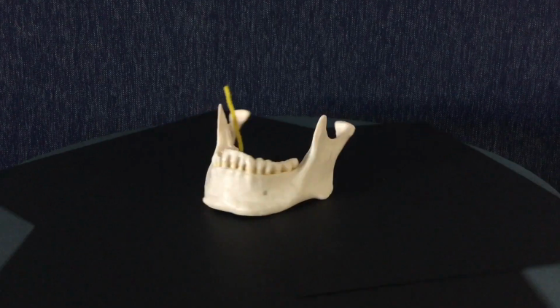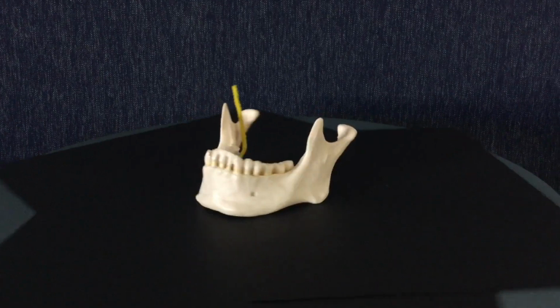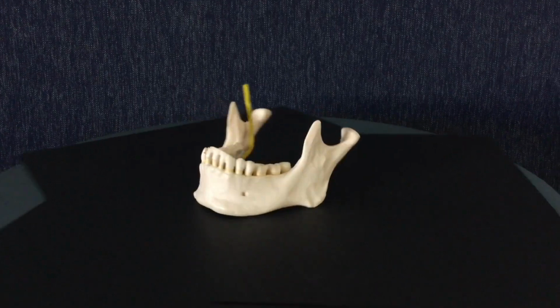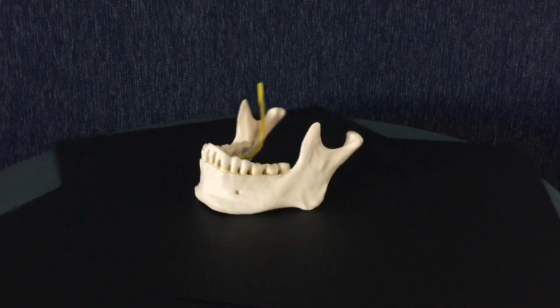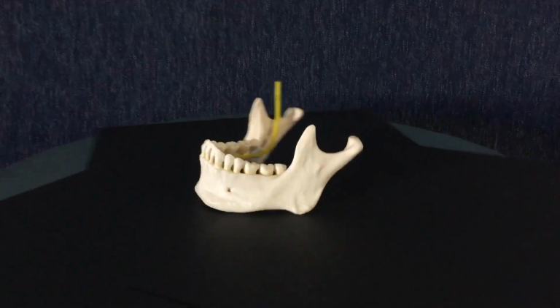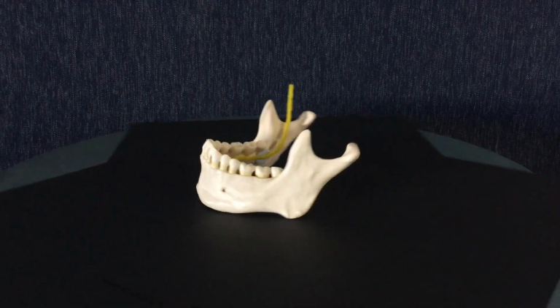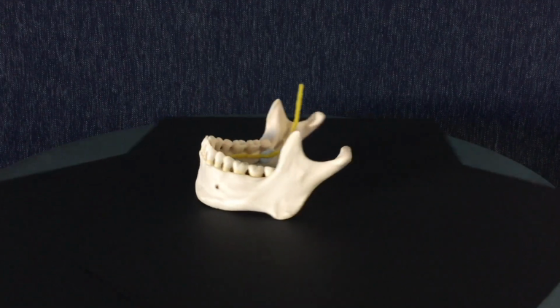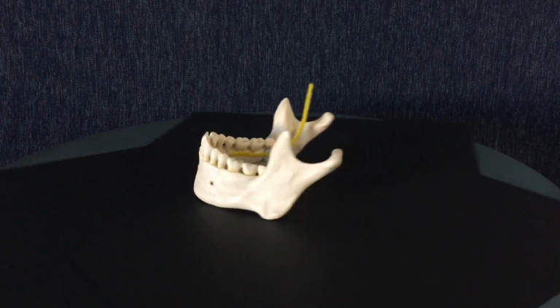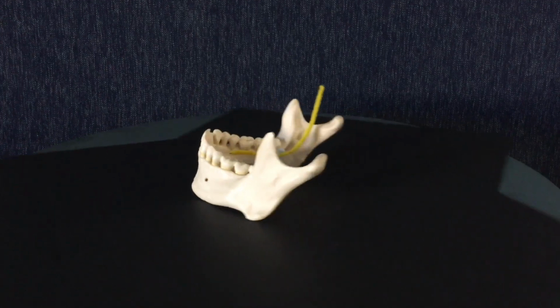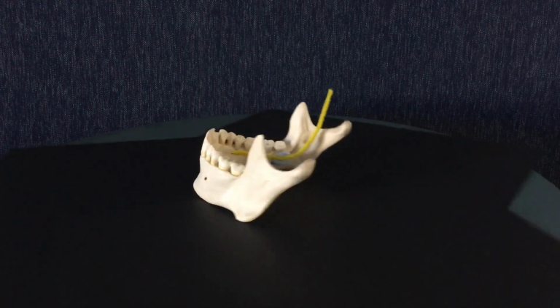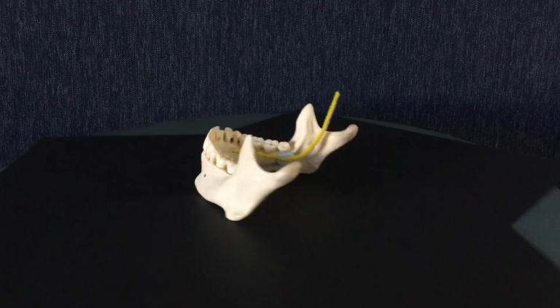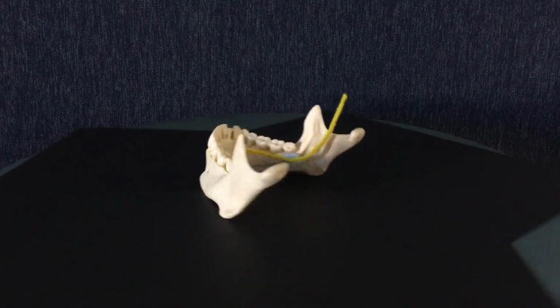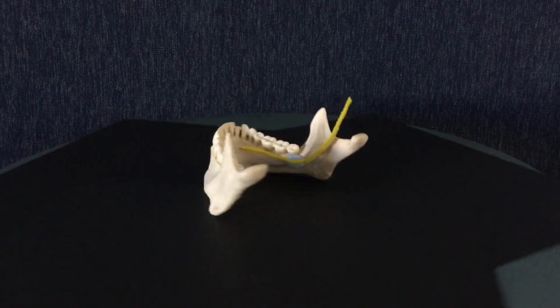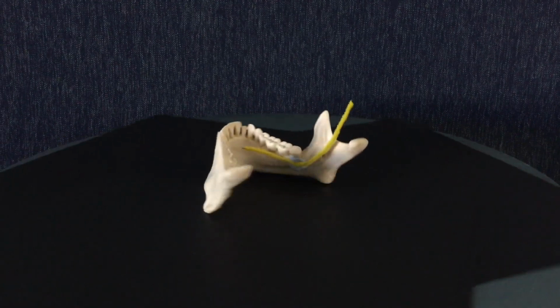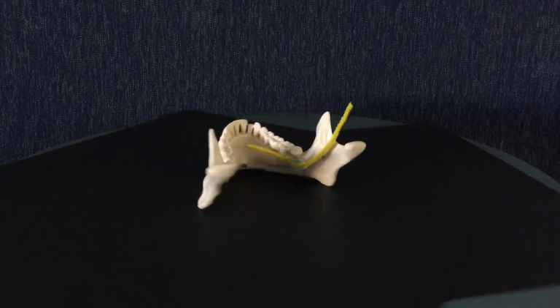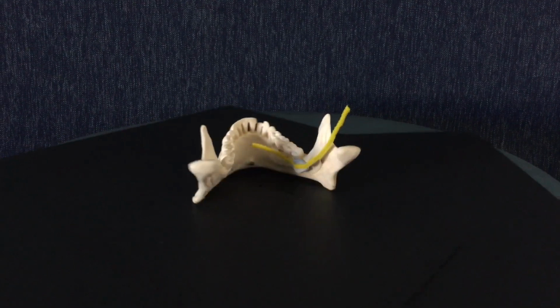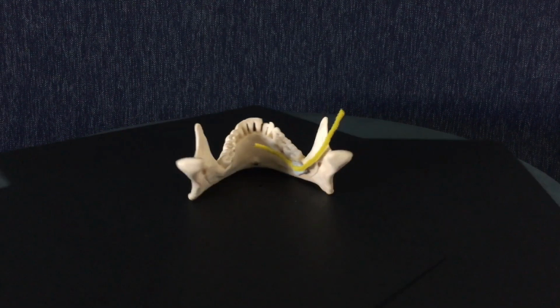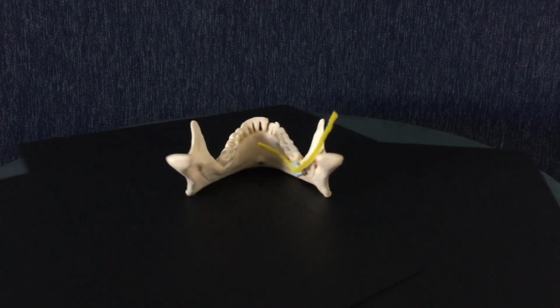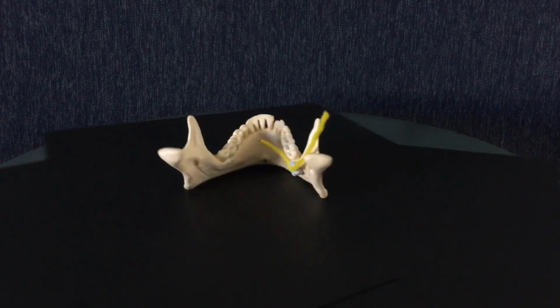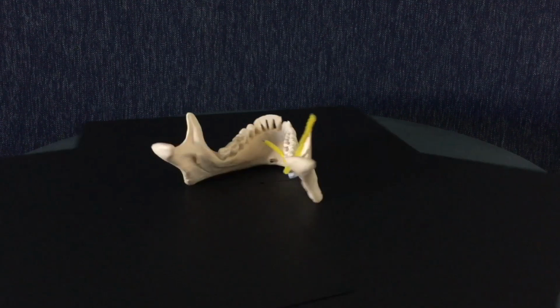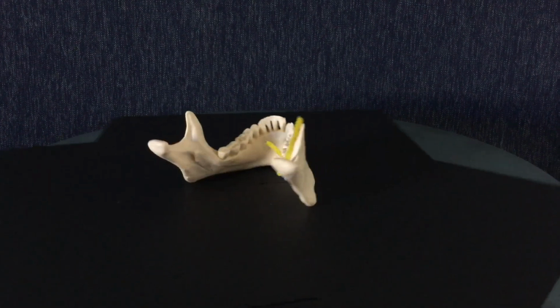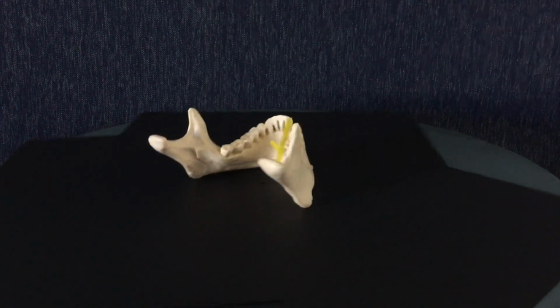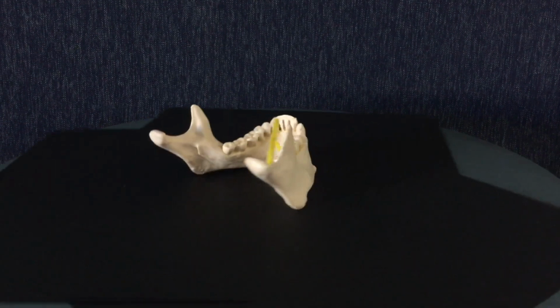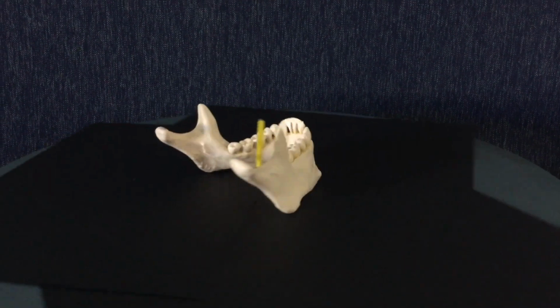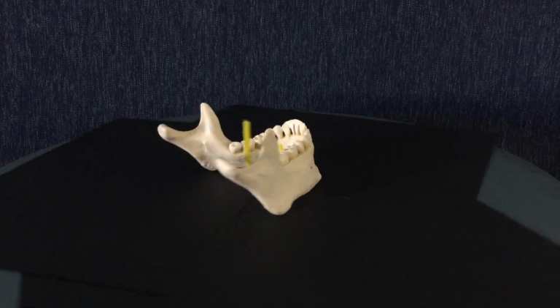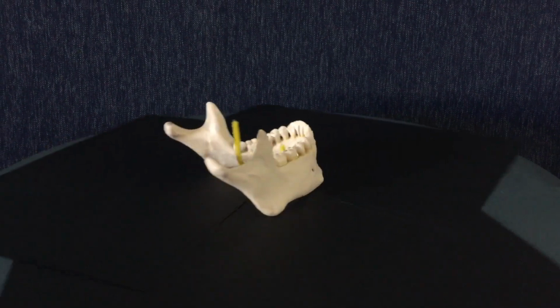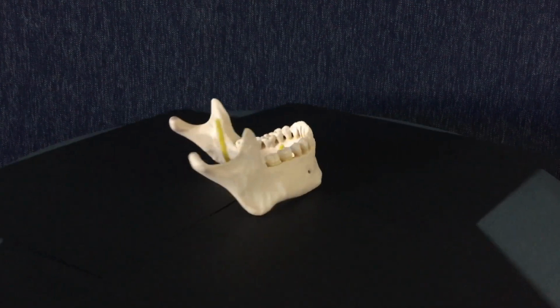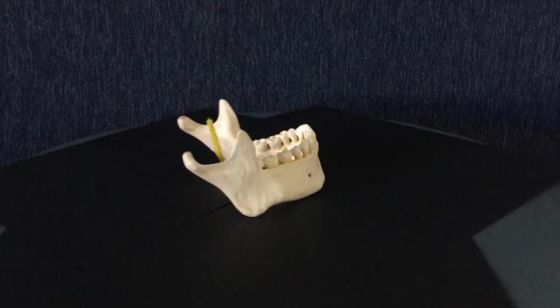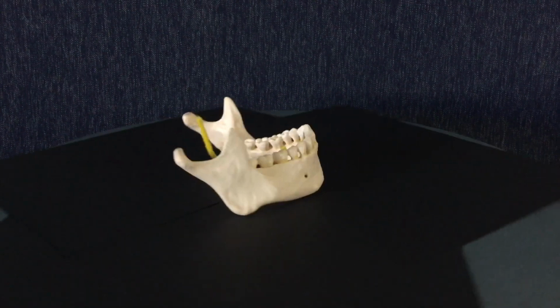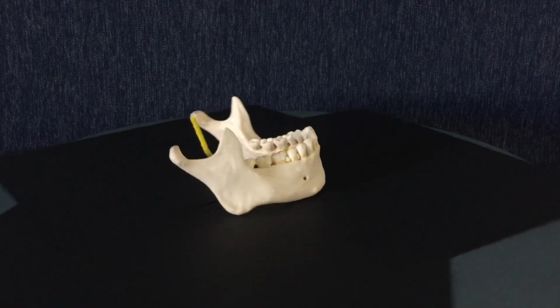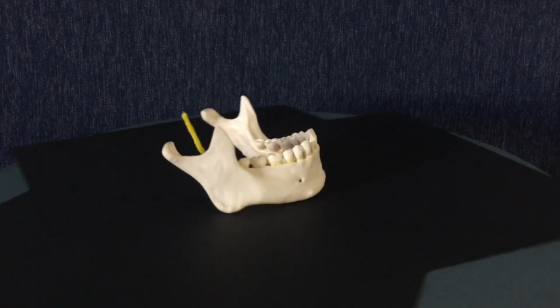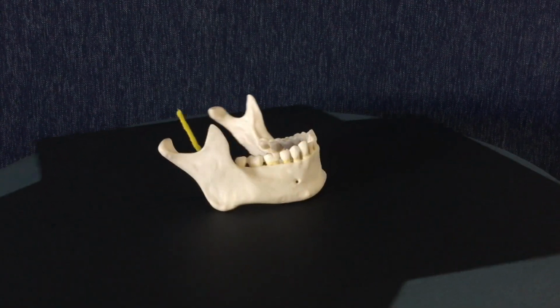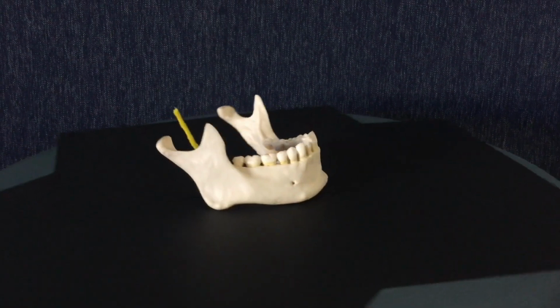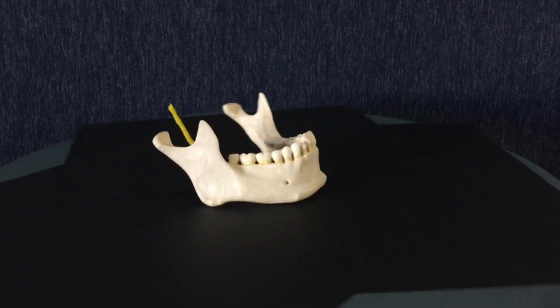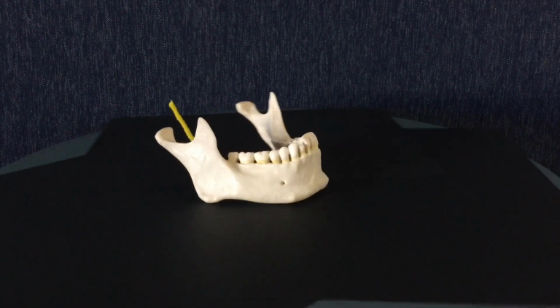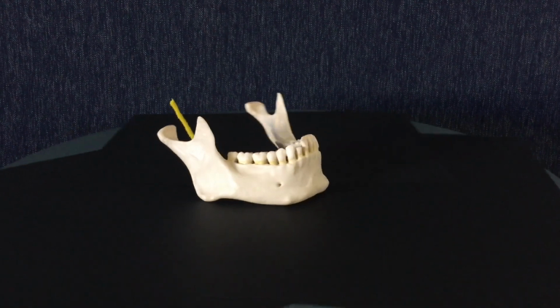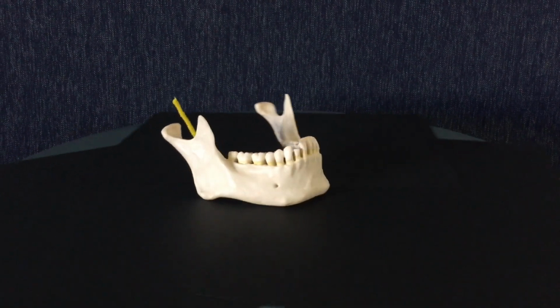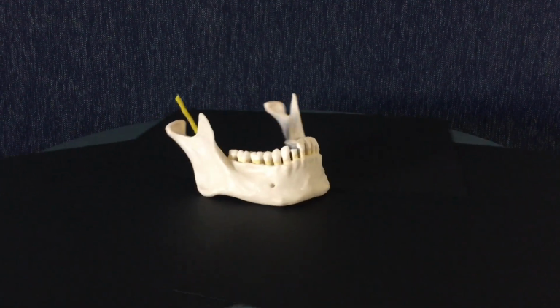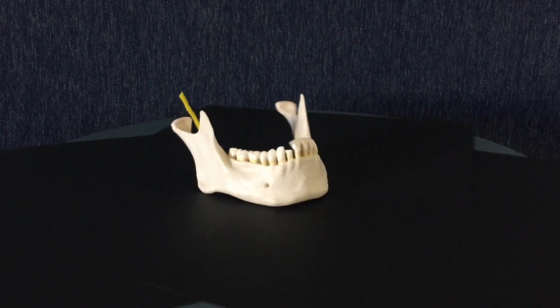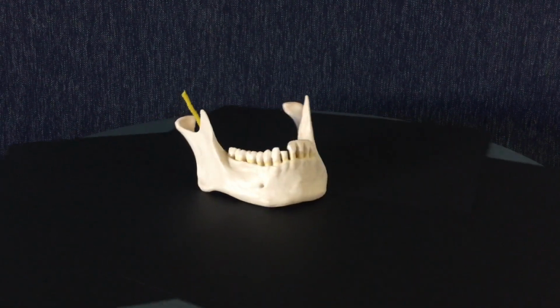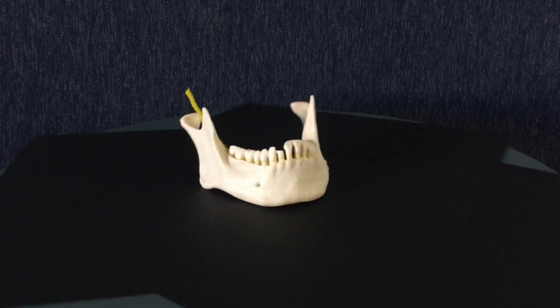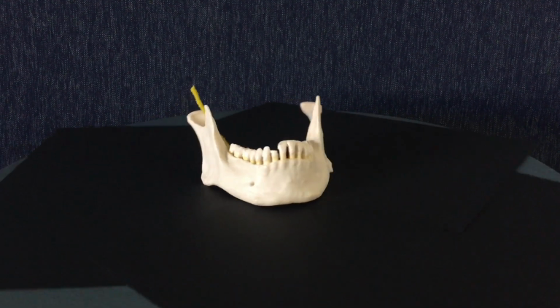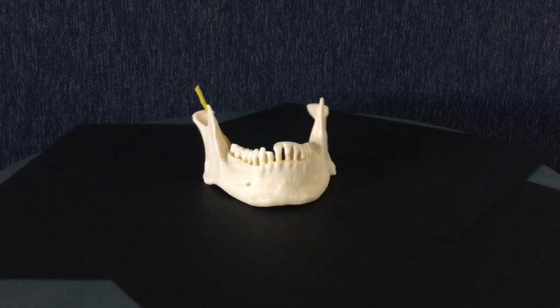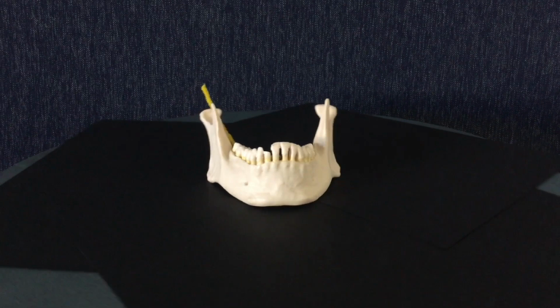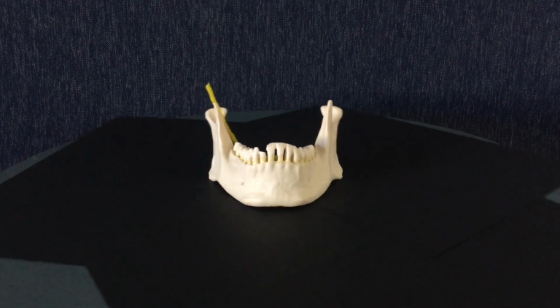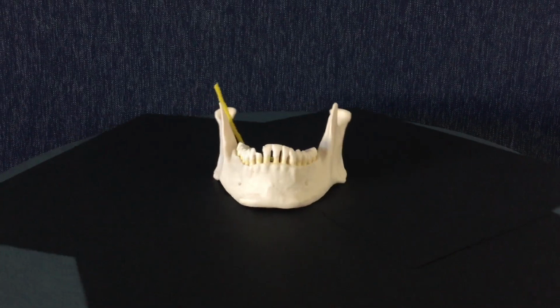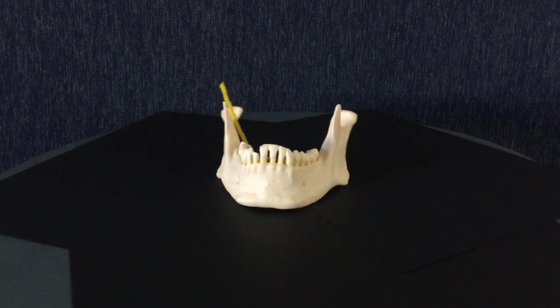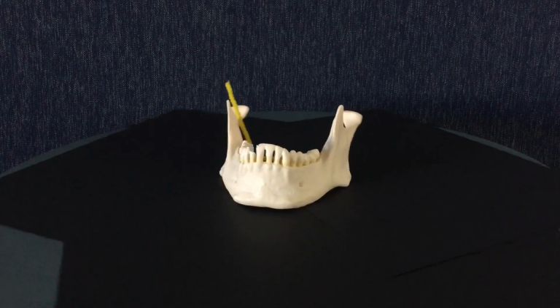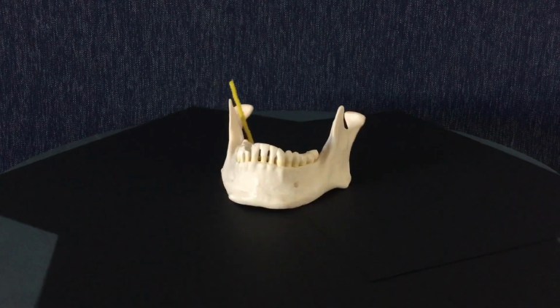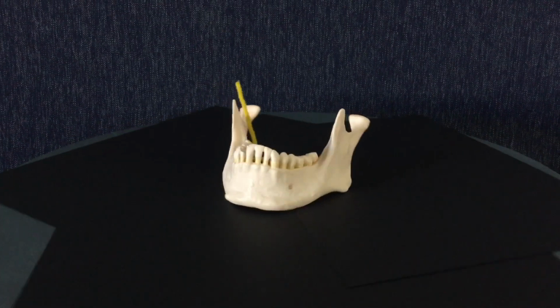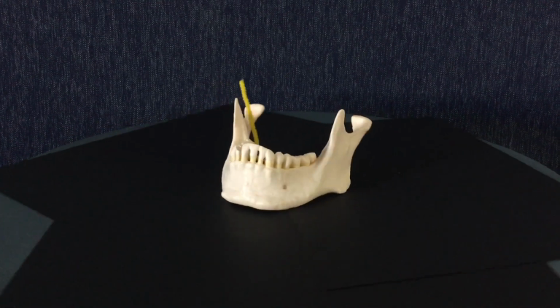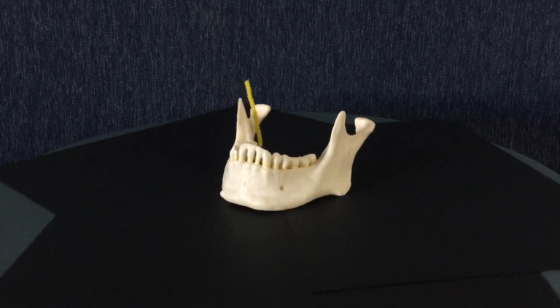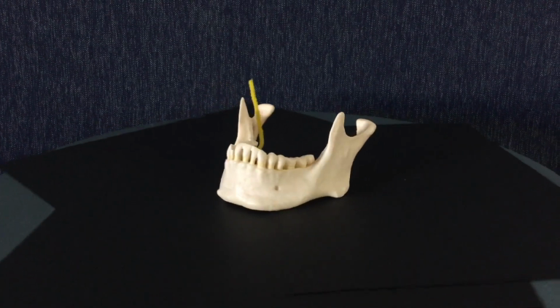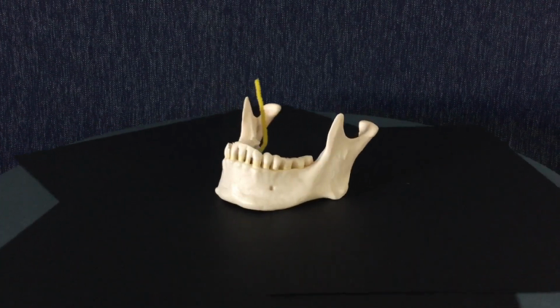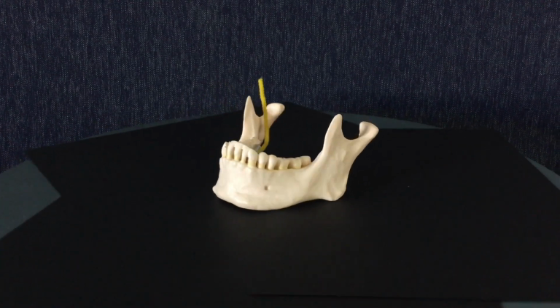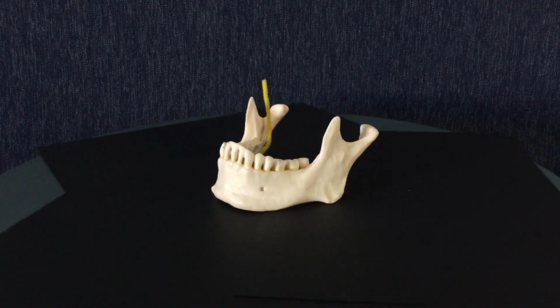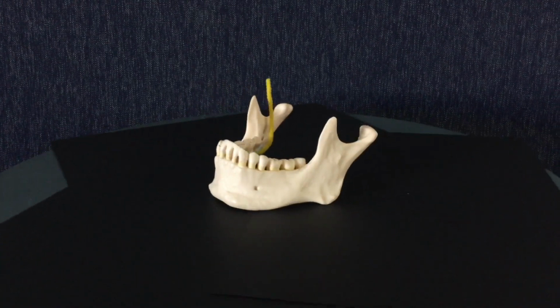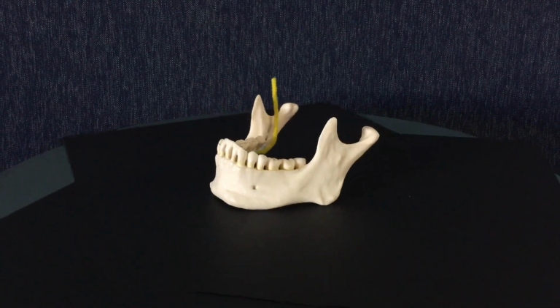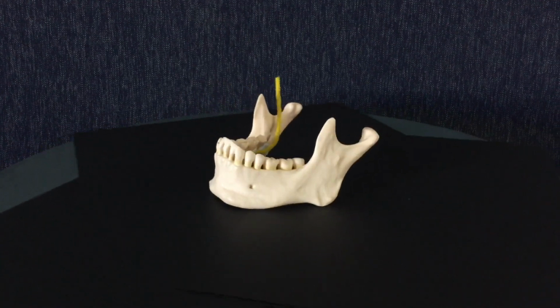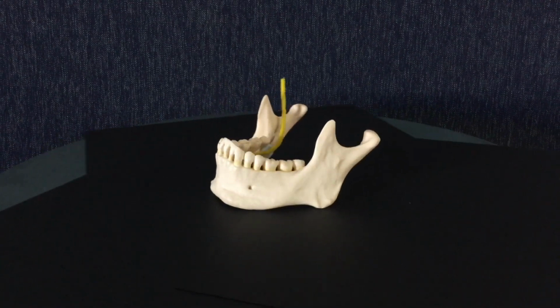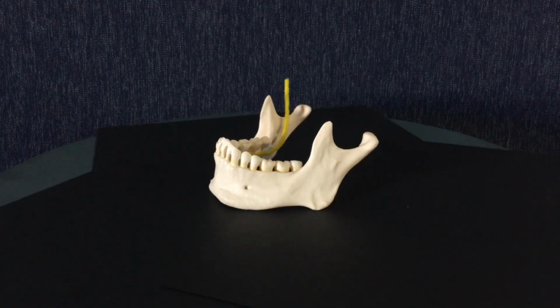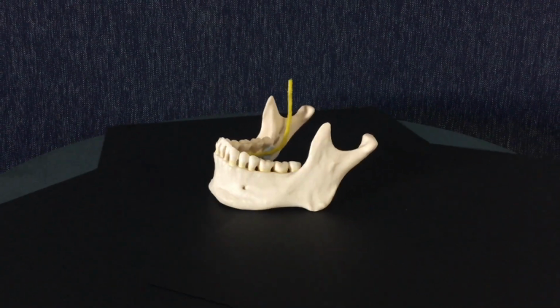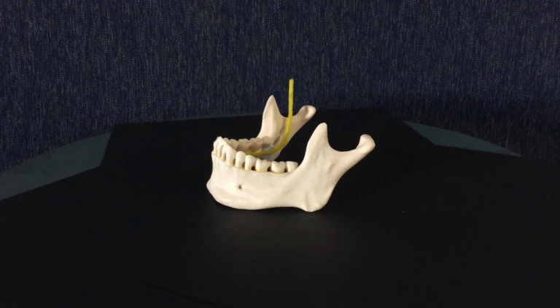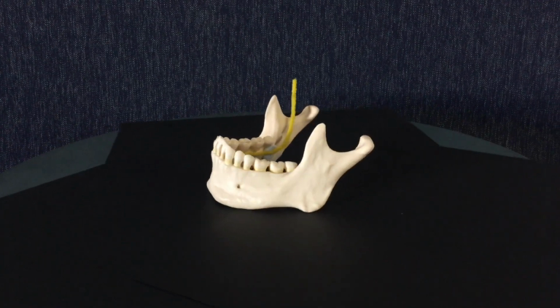Knowledge gained from the data recorded will ensure New Zealand clinicians are able to mitigate the risk of lingual nerve damage.